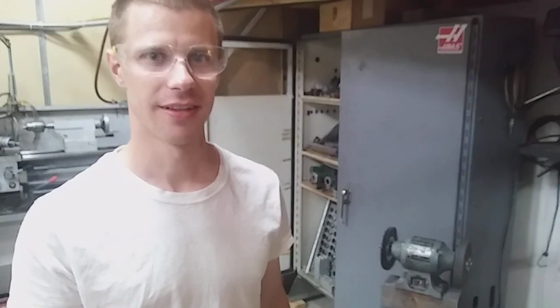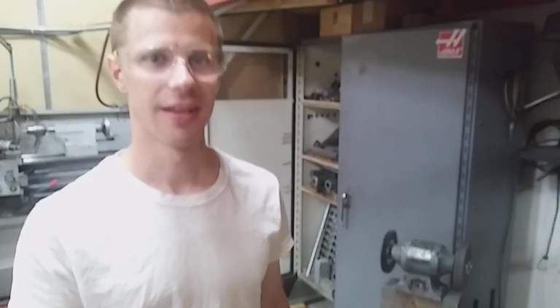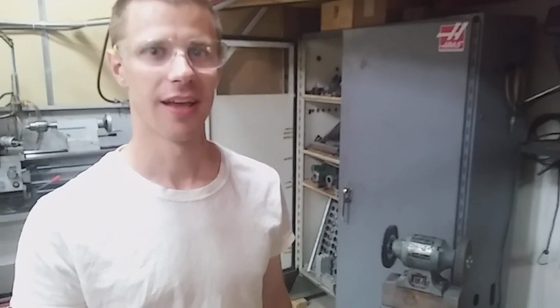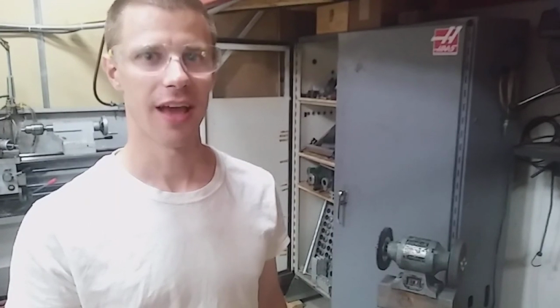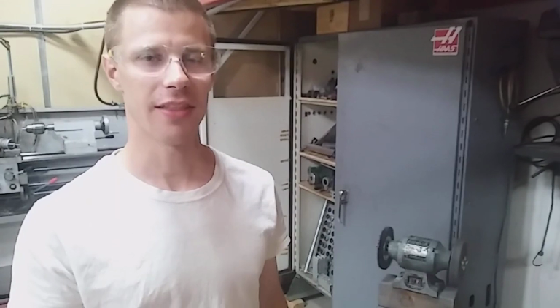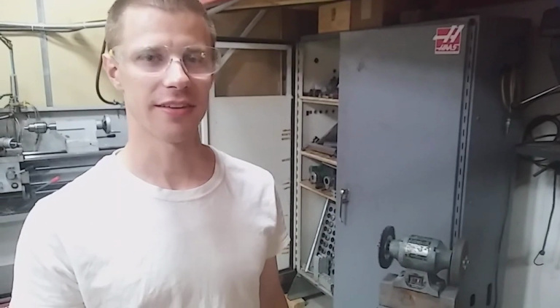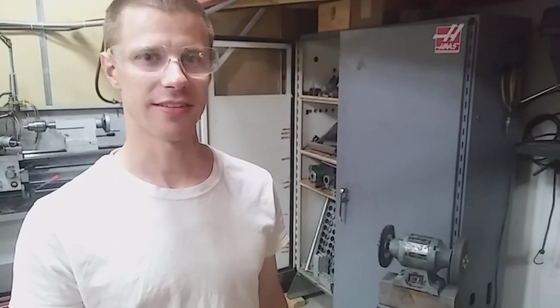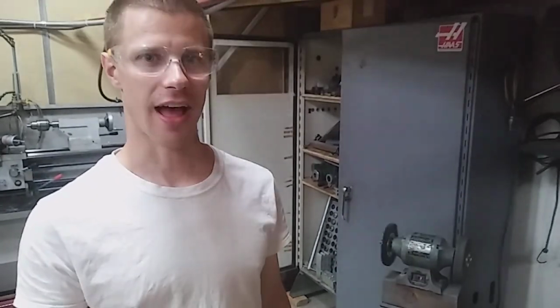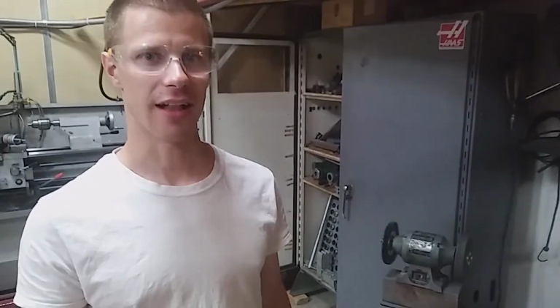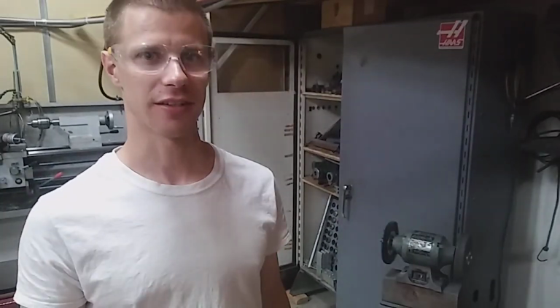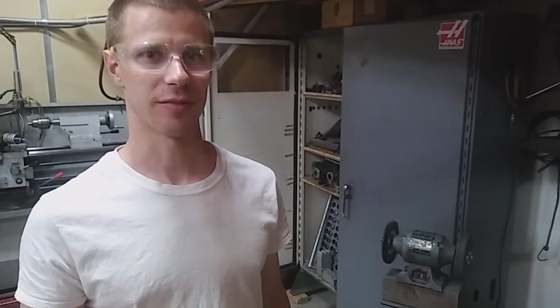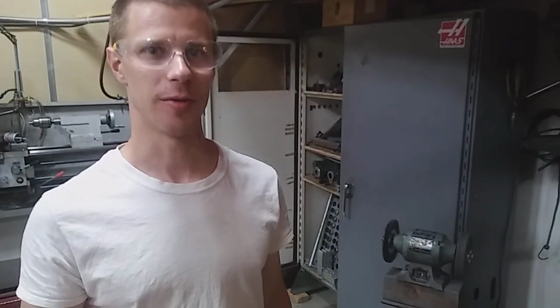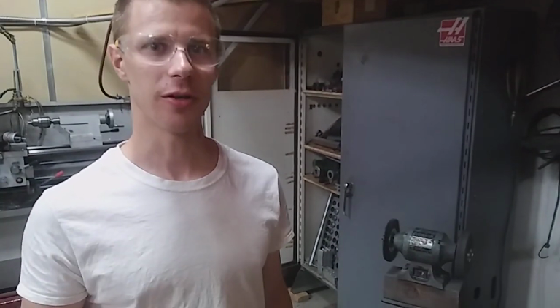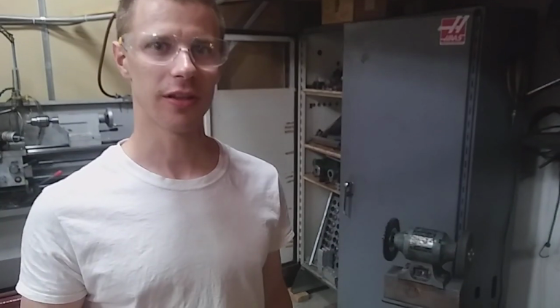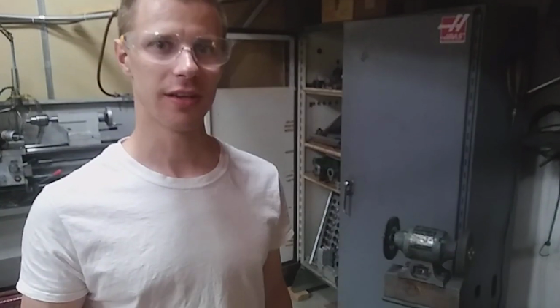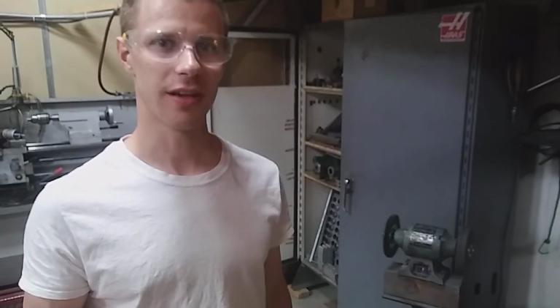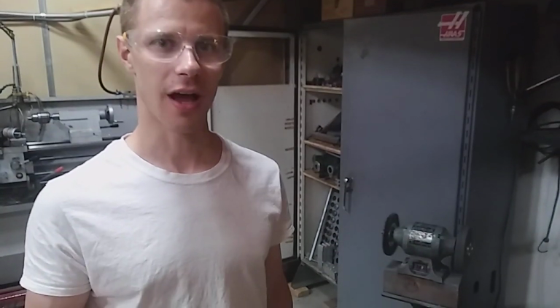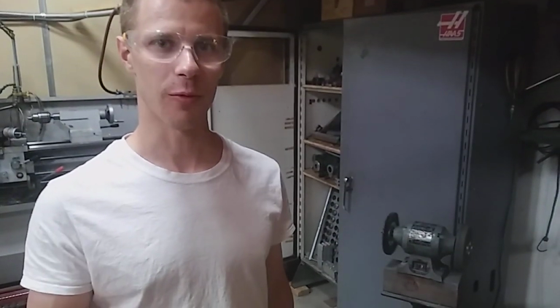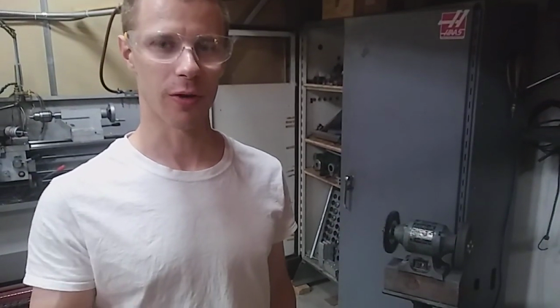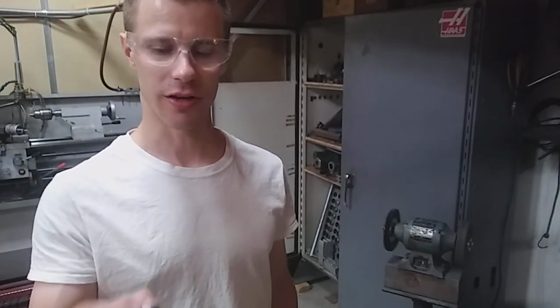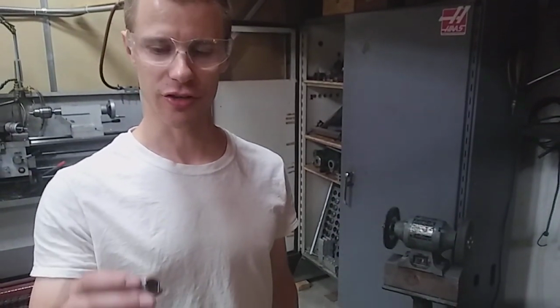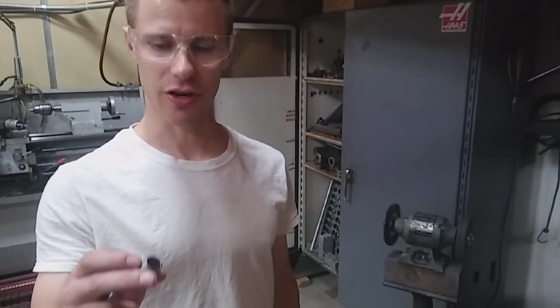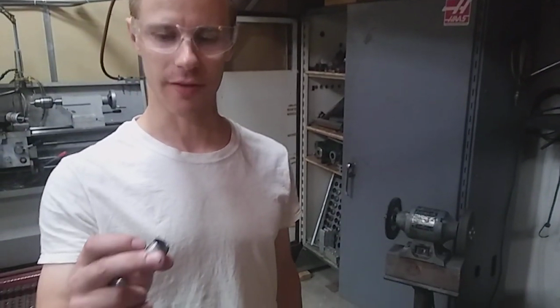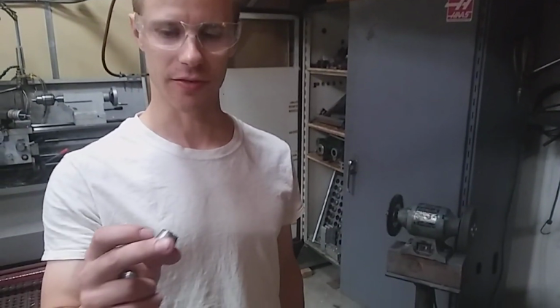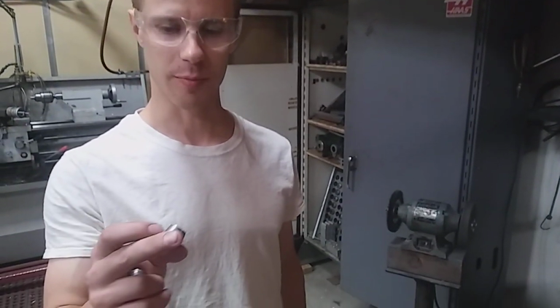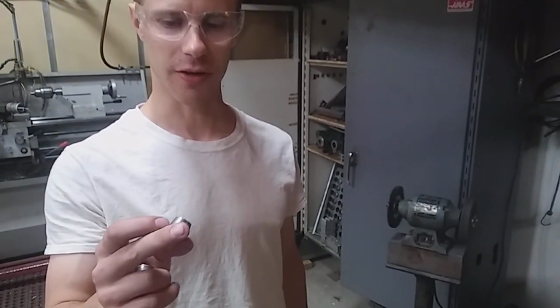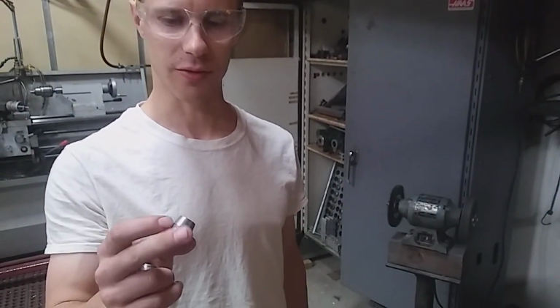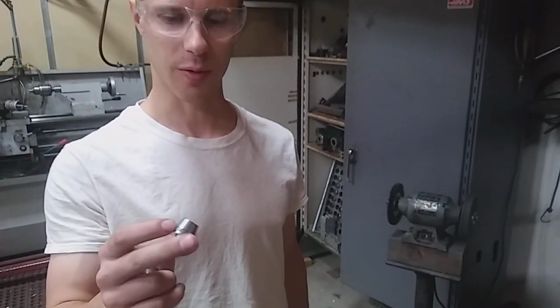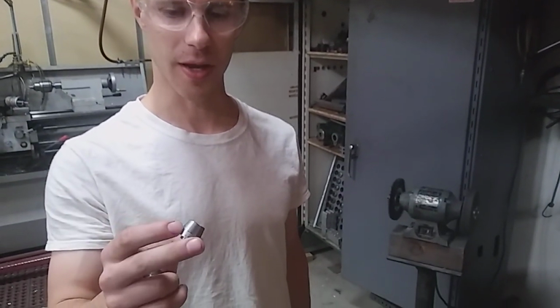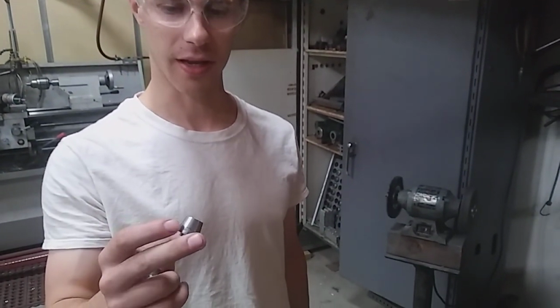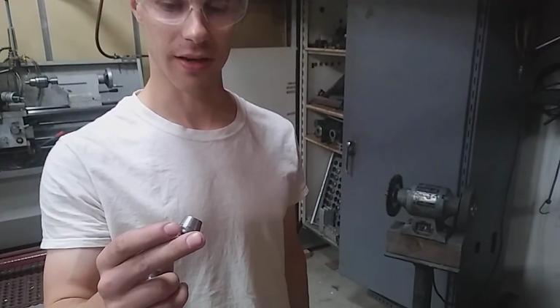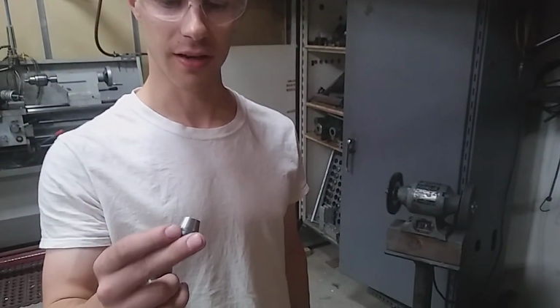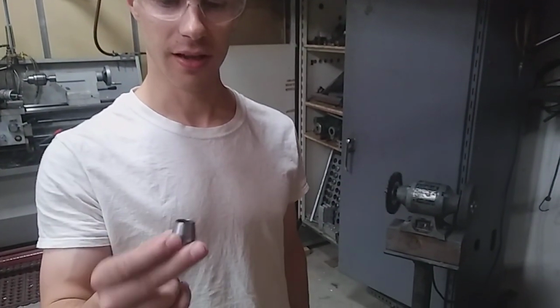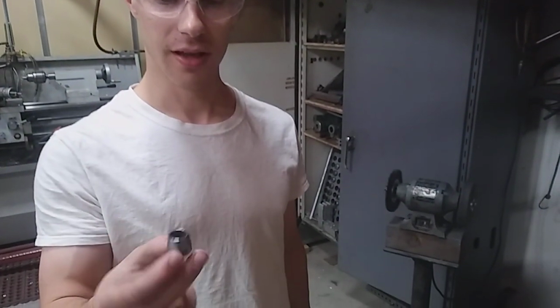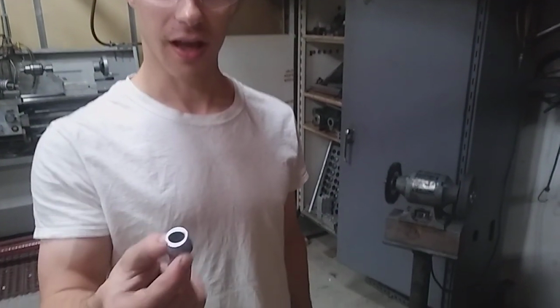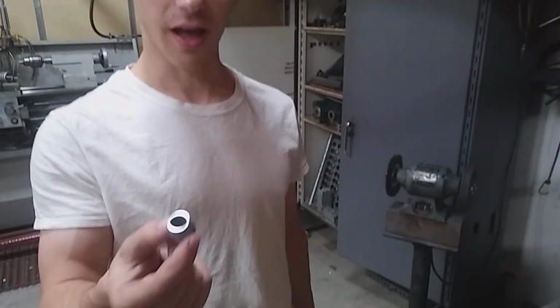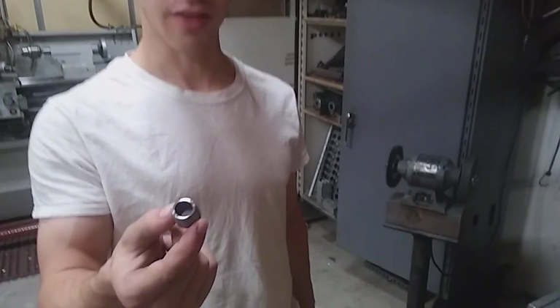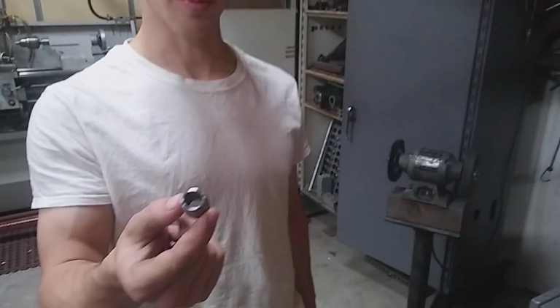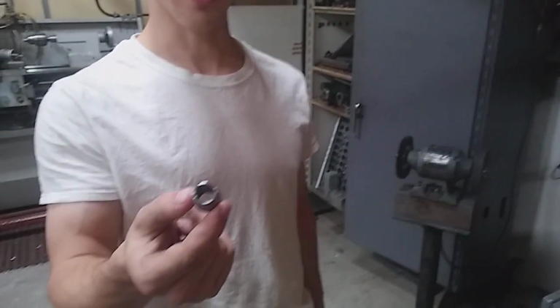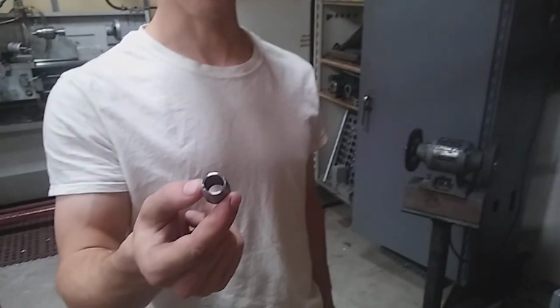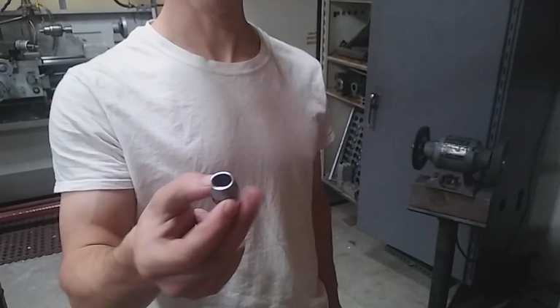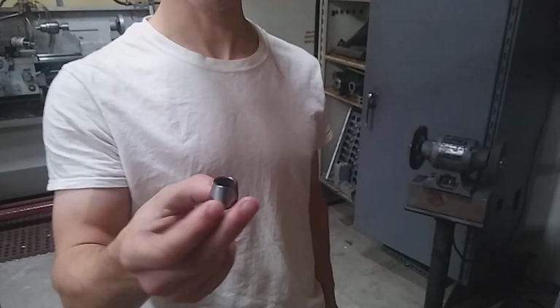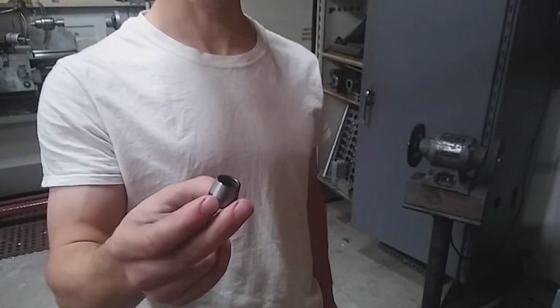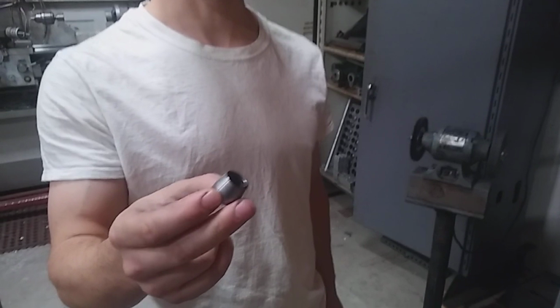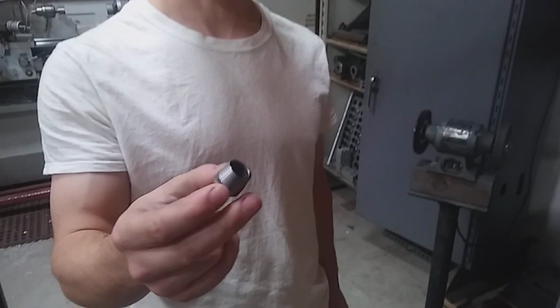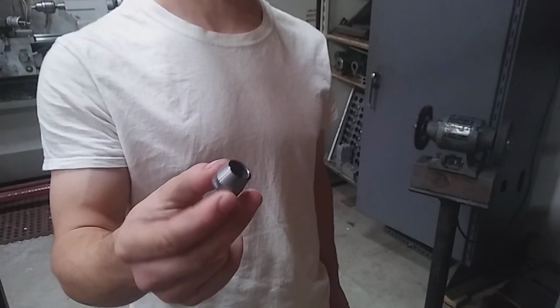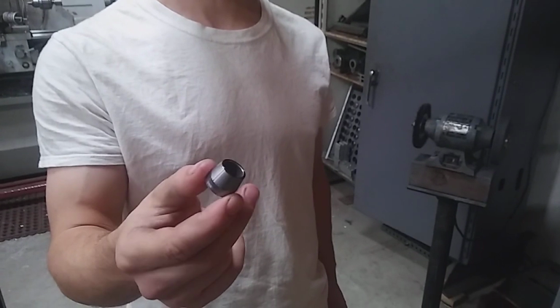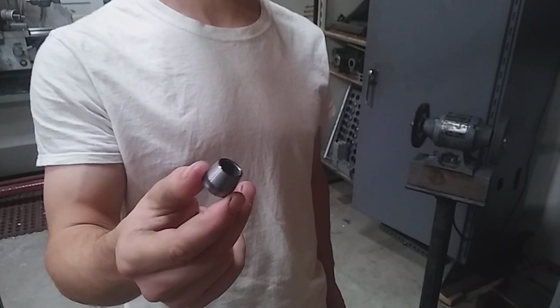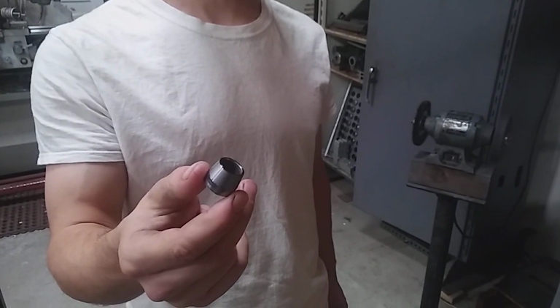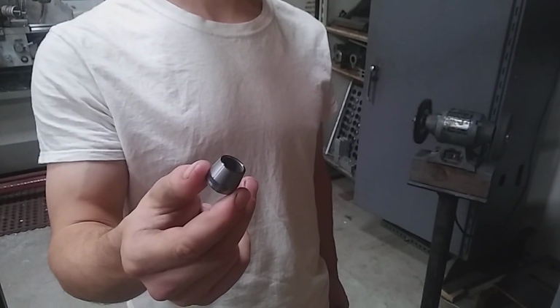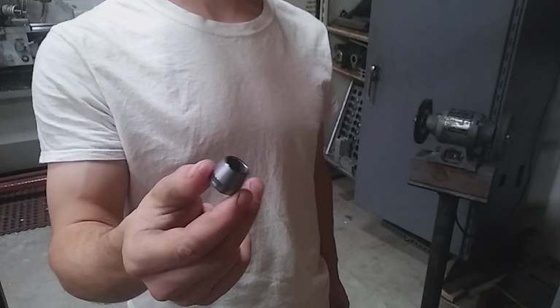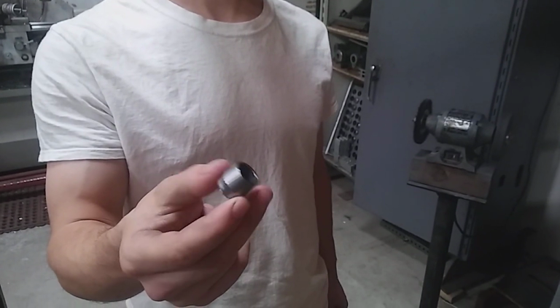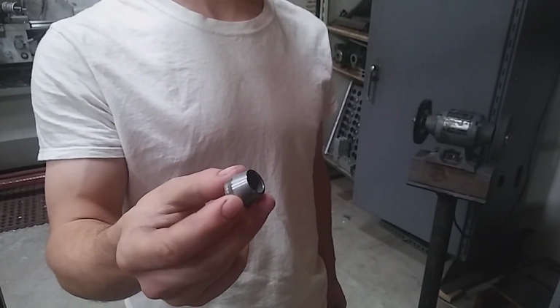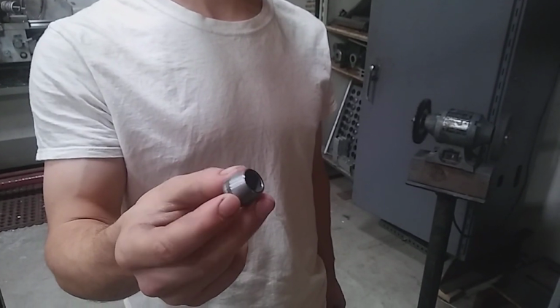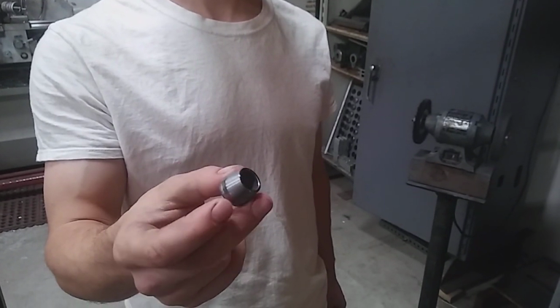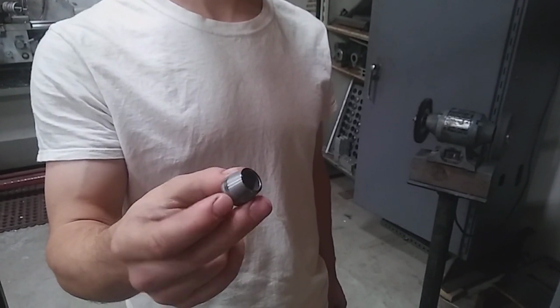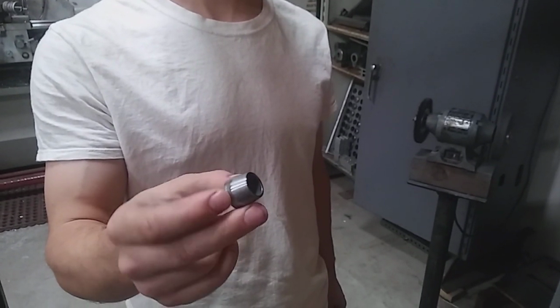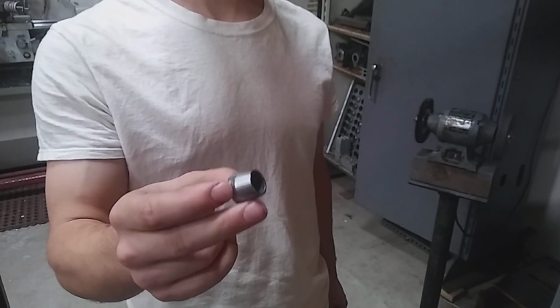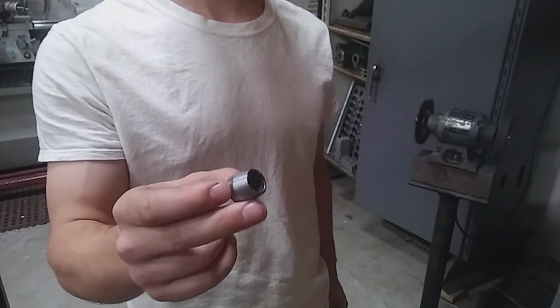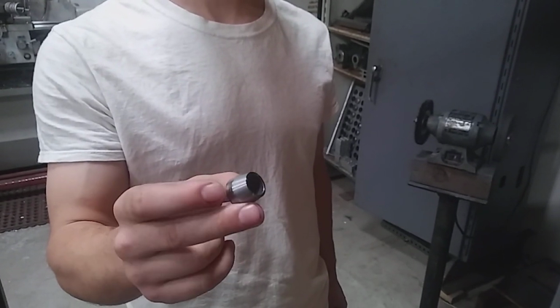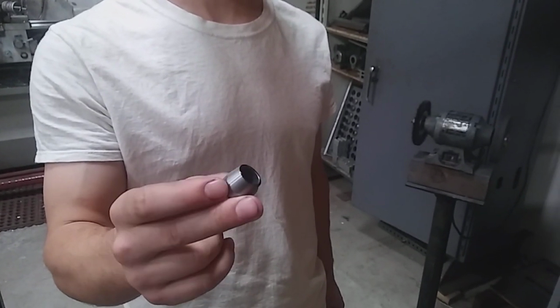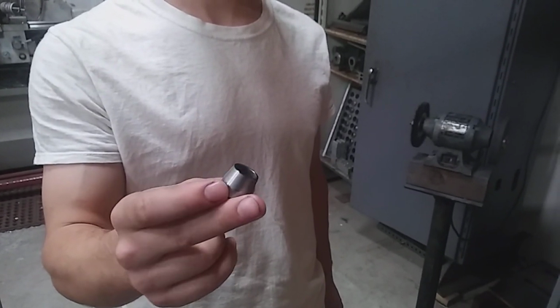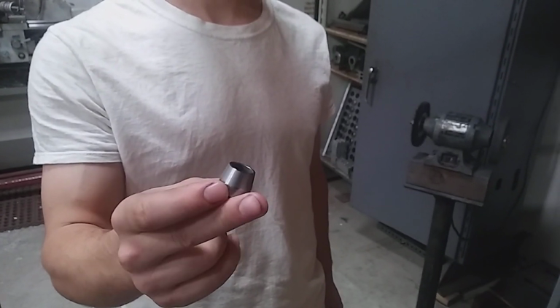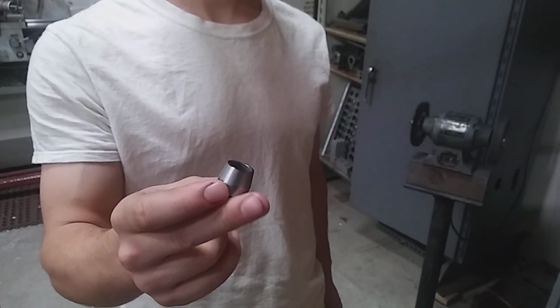Hey, this is Alex from Euclid. I wanted to show off some parts we're making. They're pretty simple, but we're making a whole bunch of them on our form lock lathe.